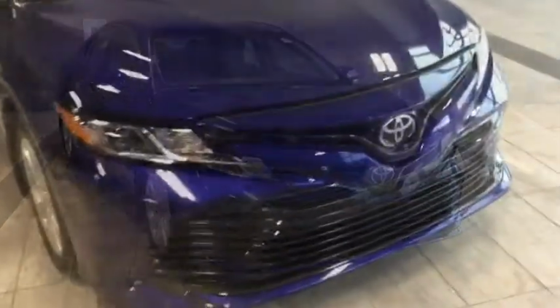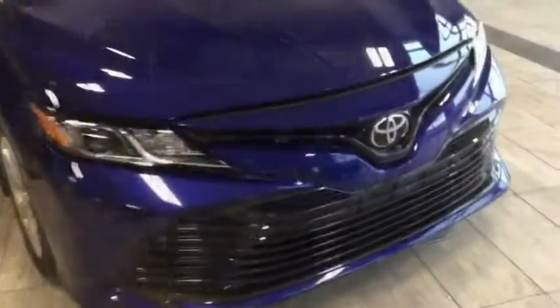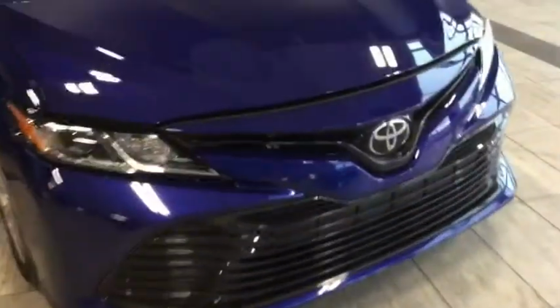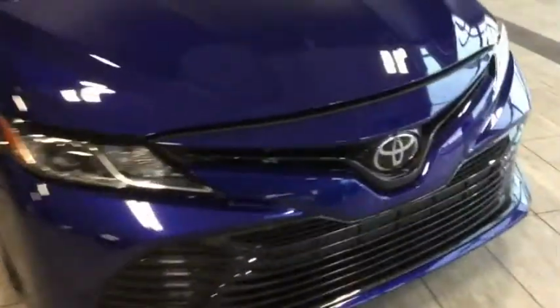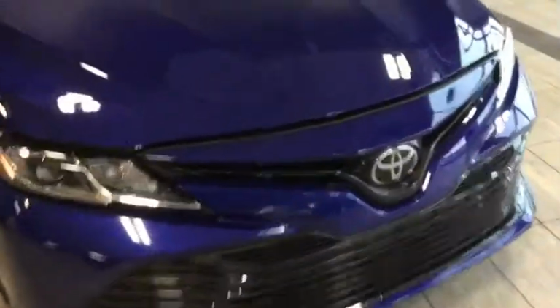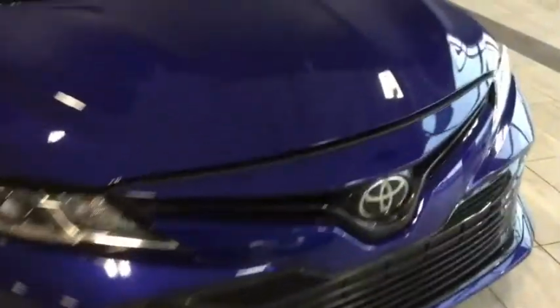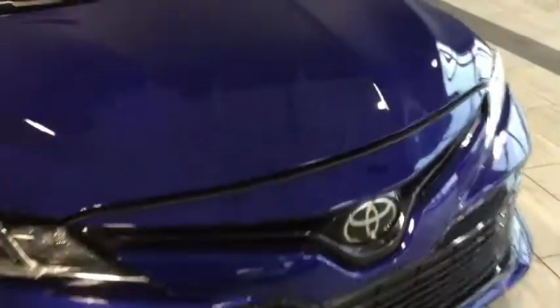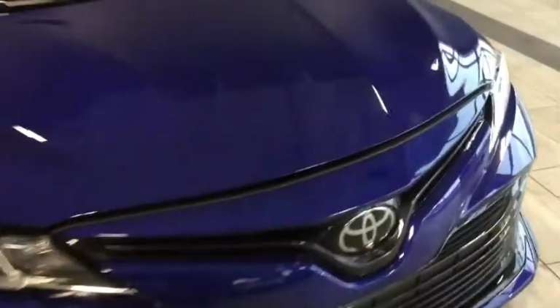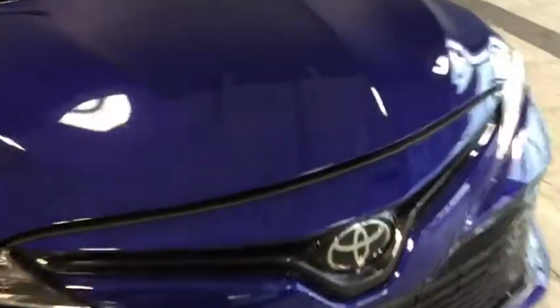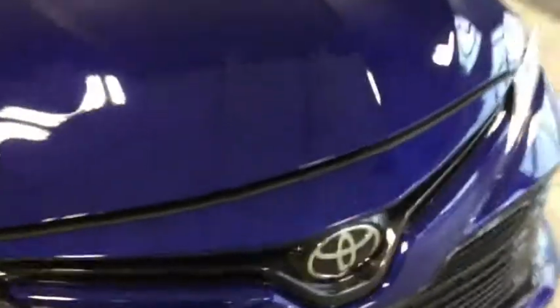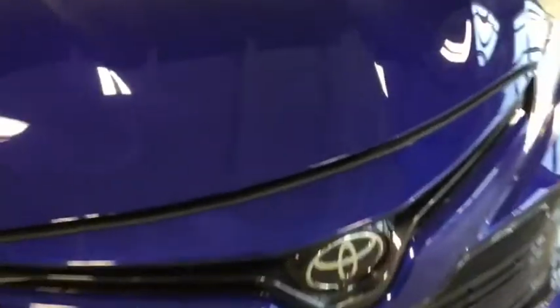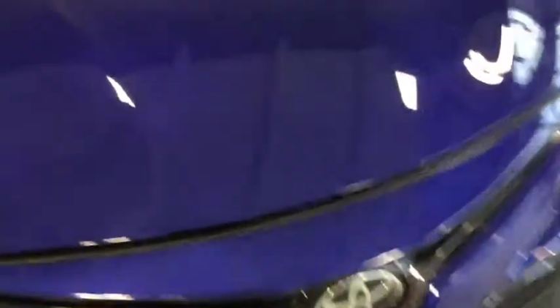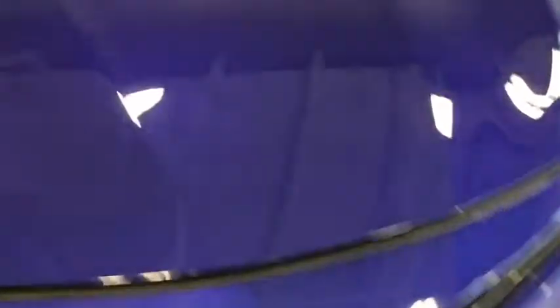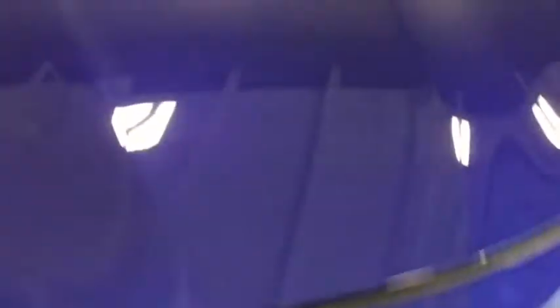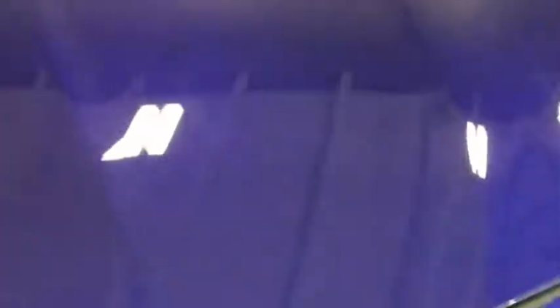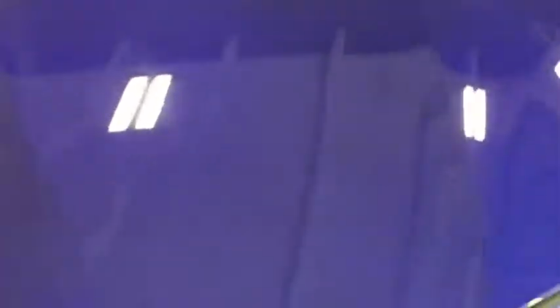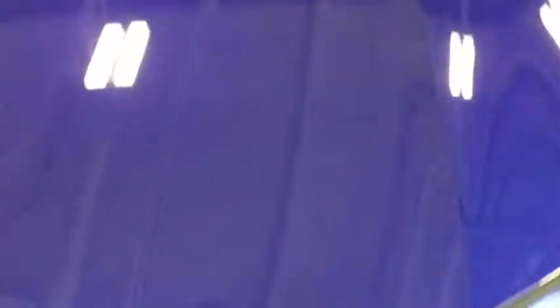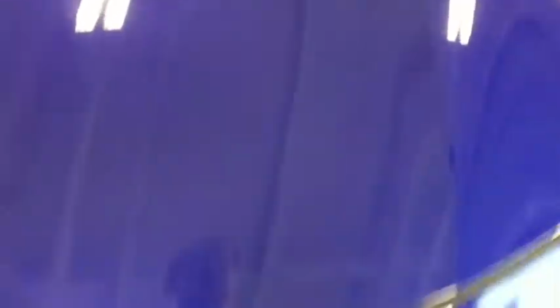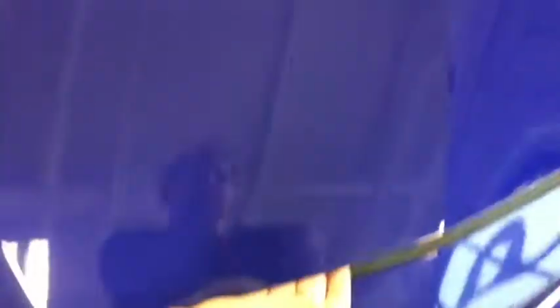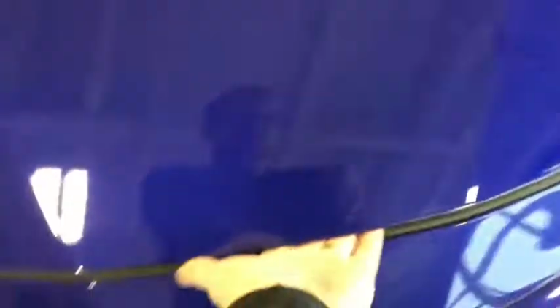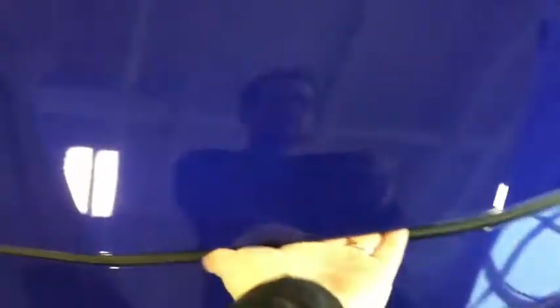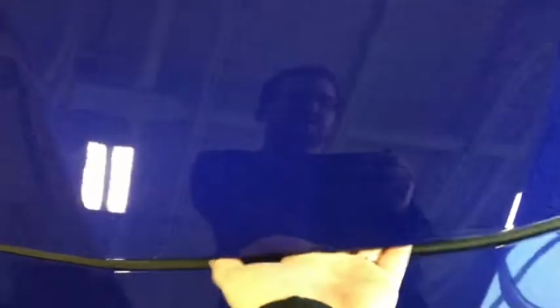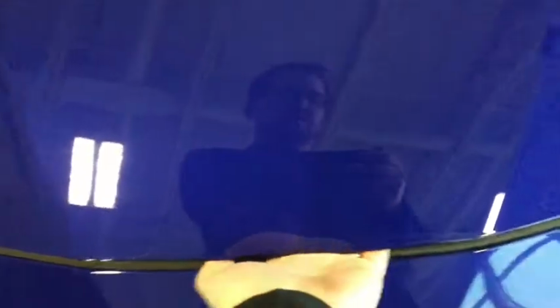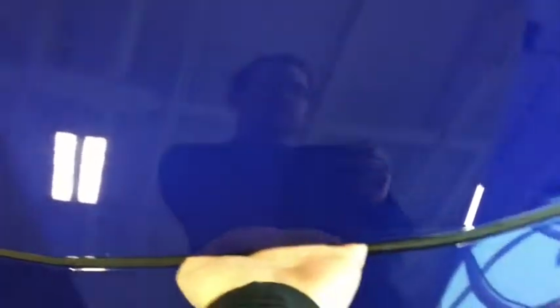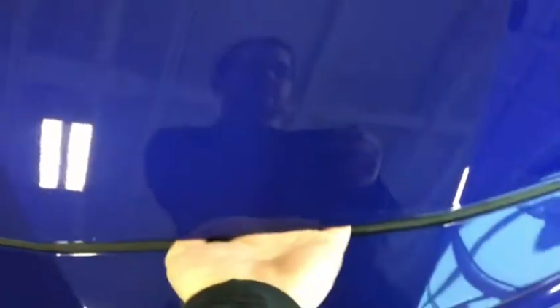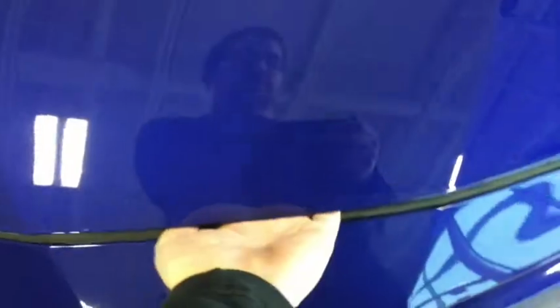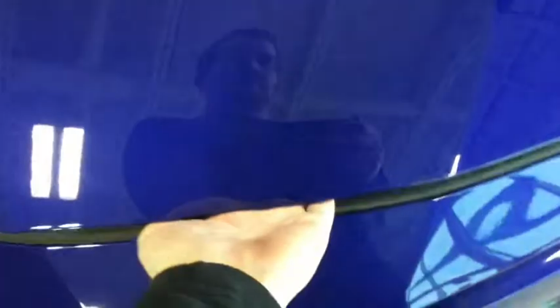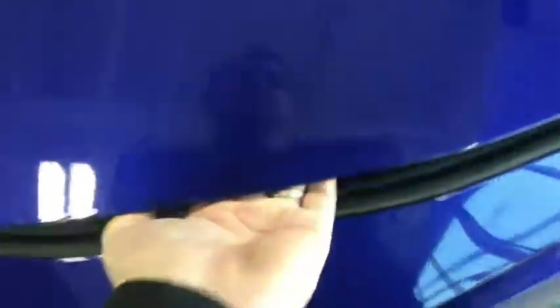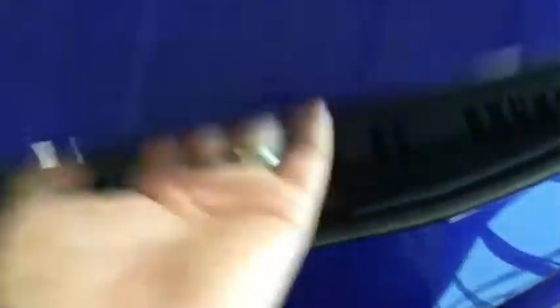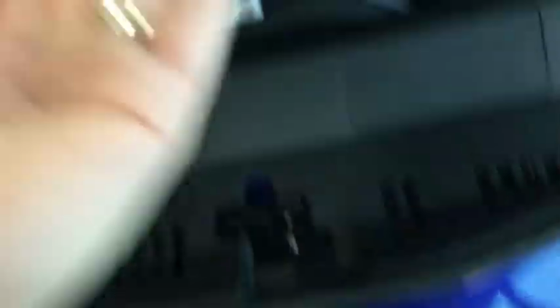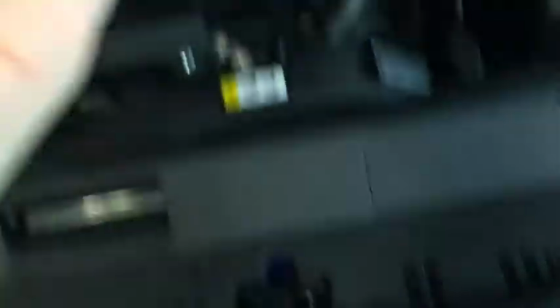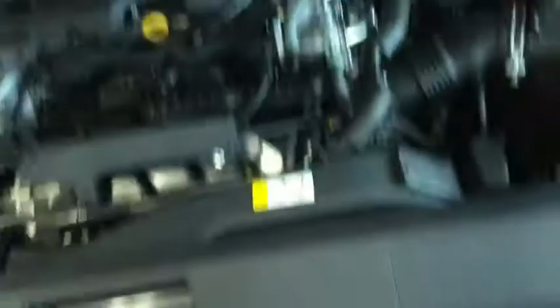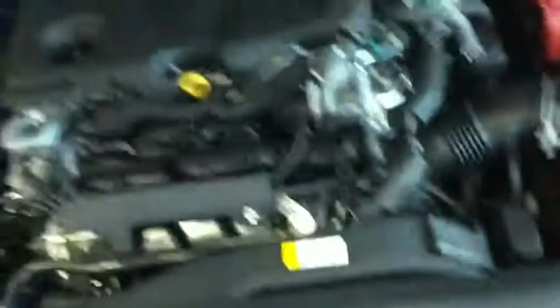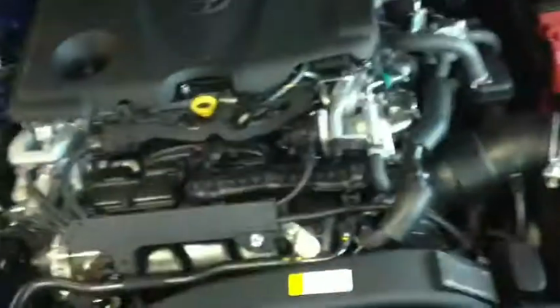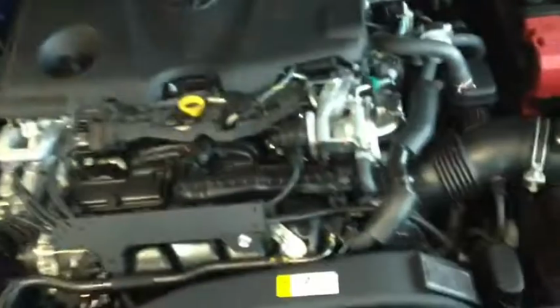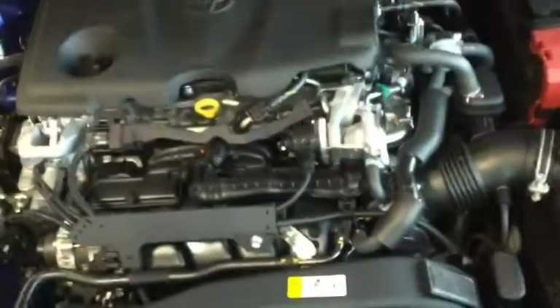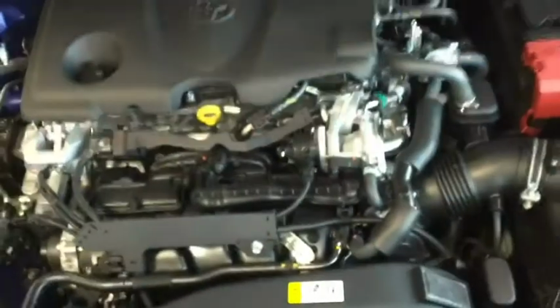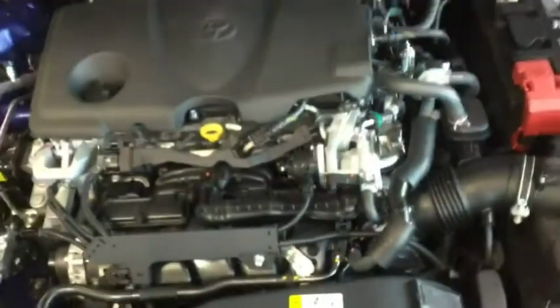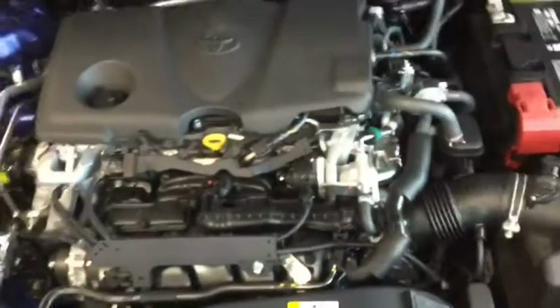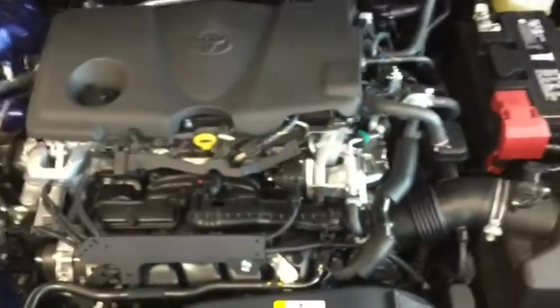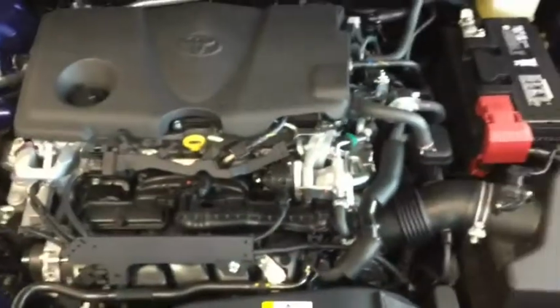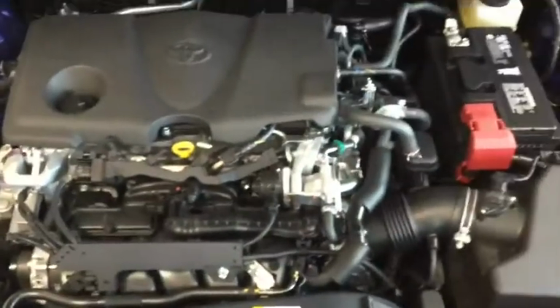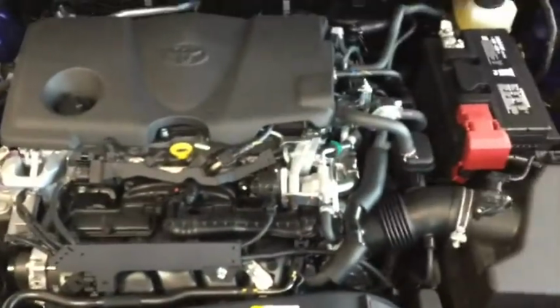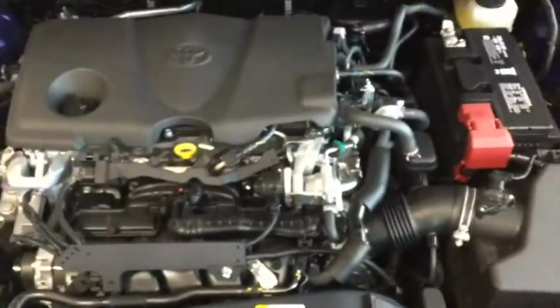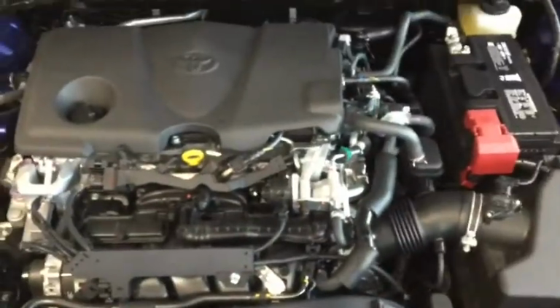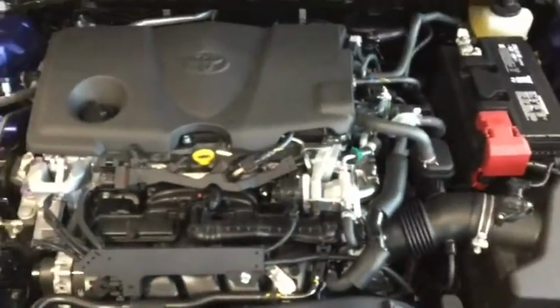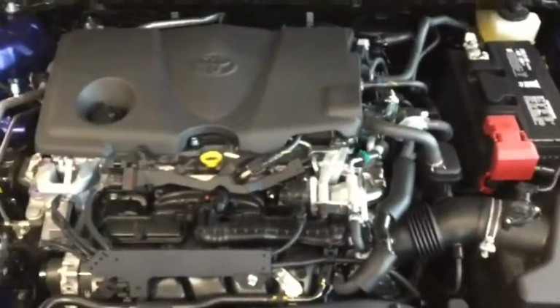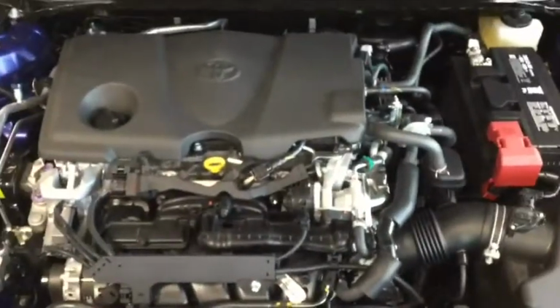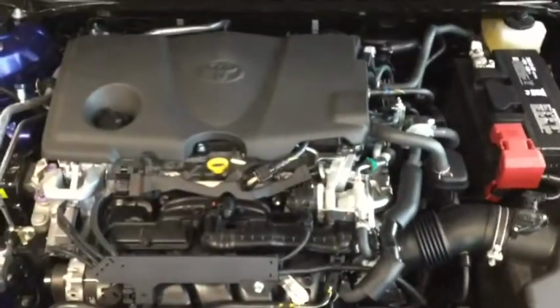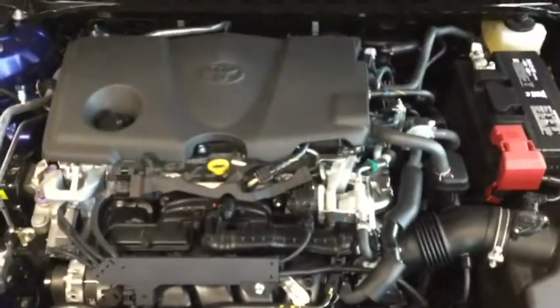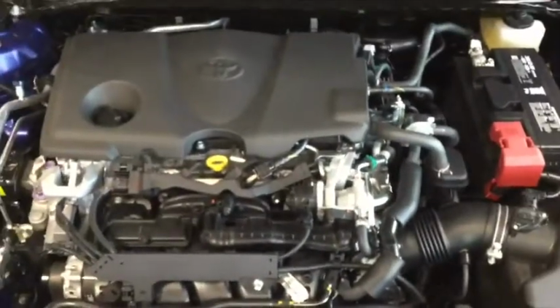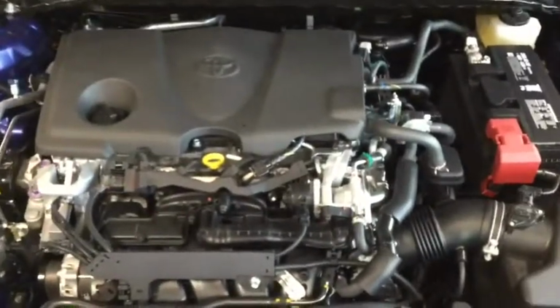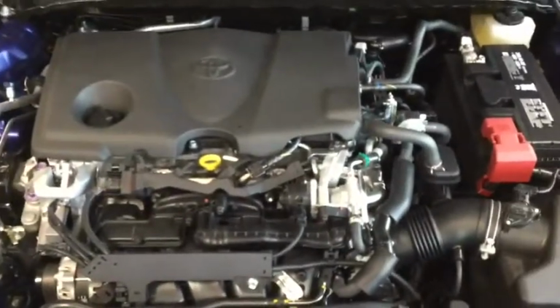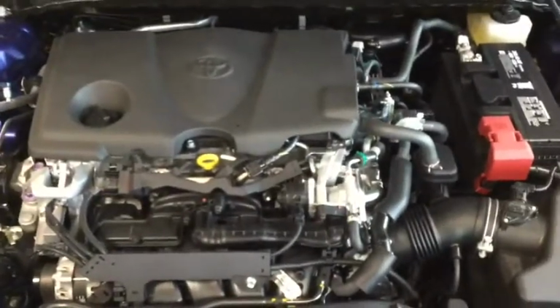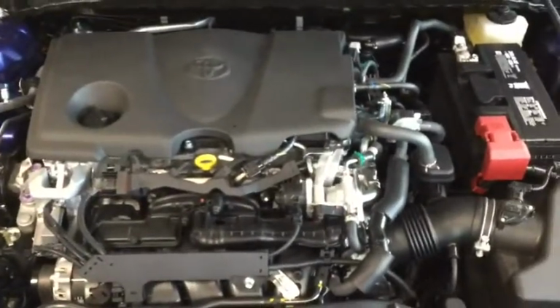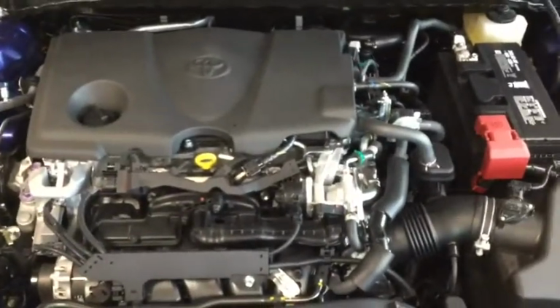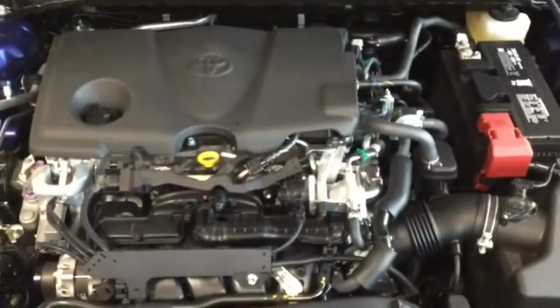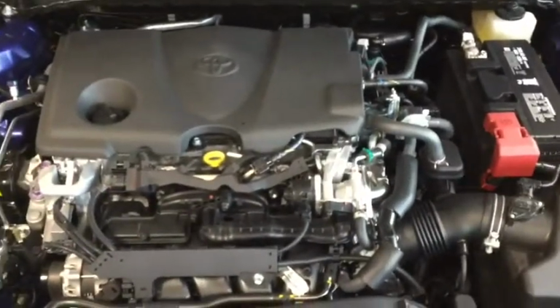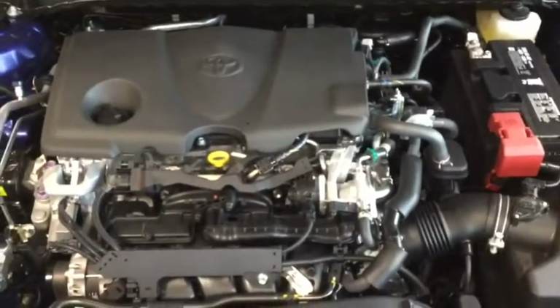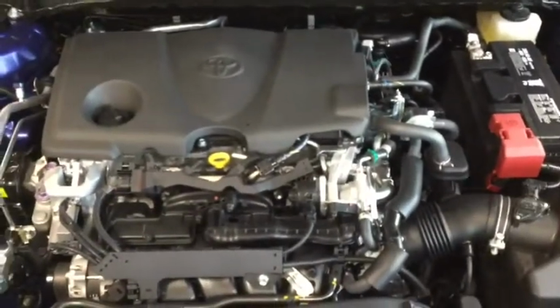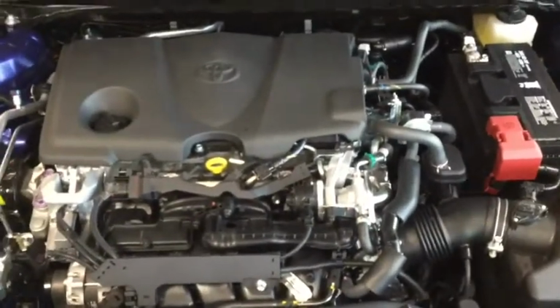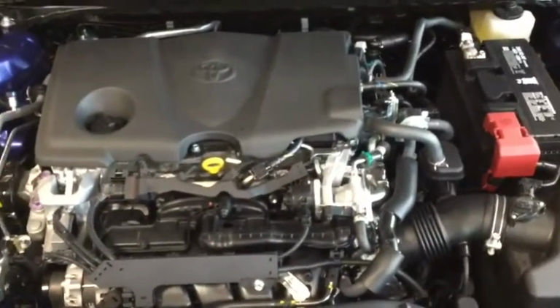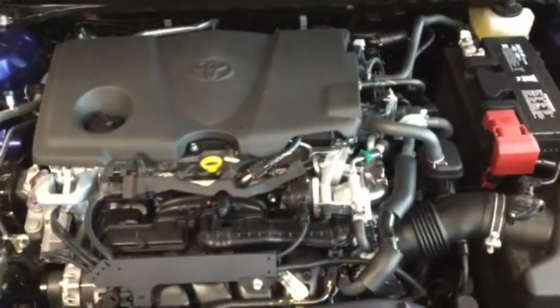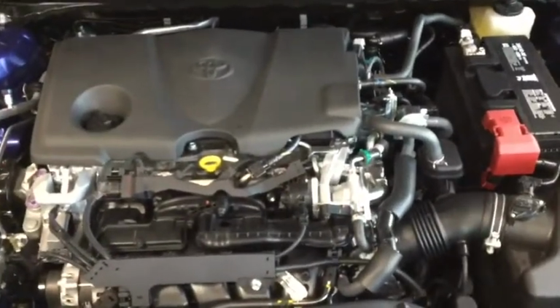Let me take a look under the hood — we see a 2.5 liter four-cylinder engine. This puts out 203 horsepower.